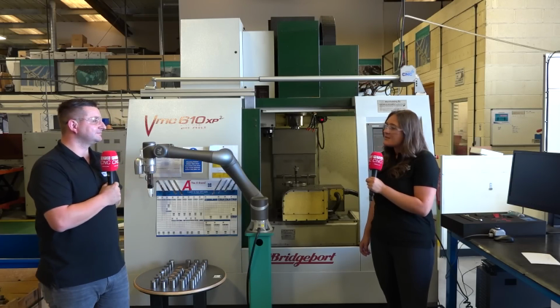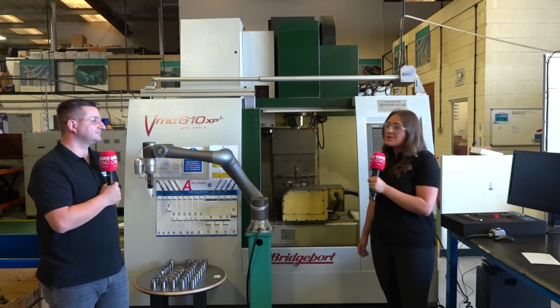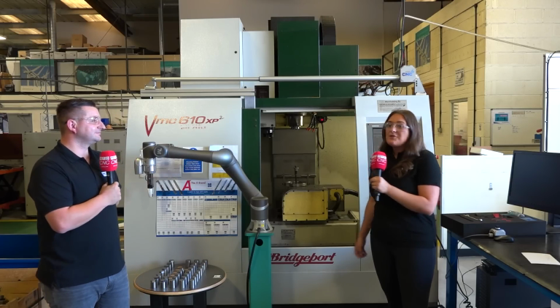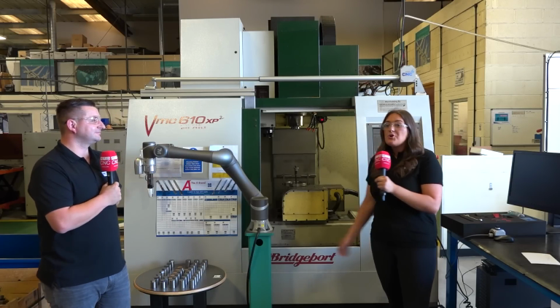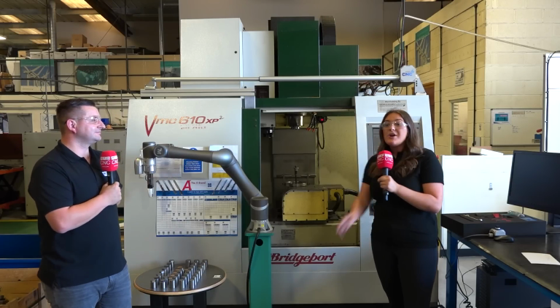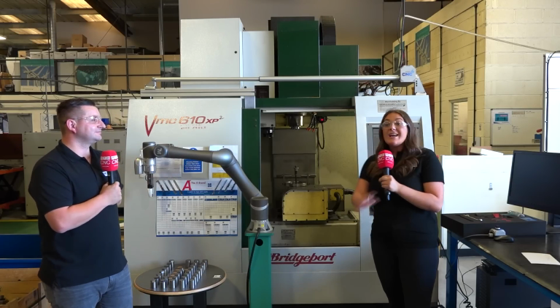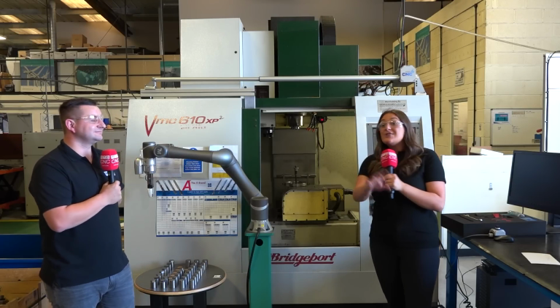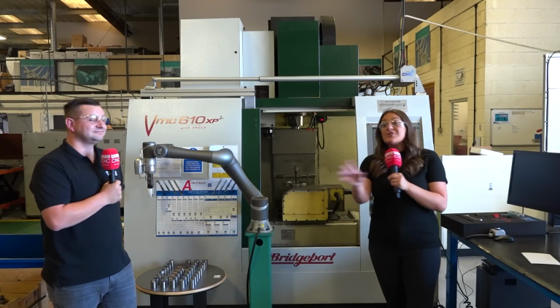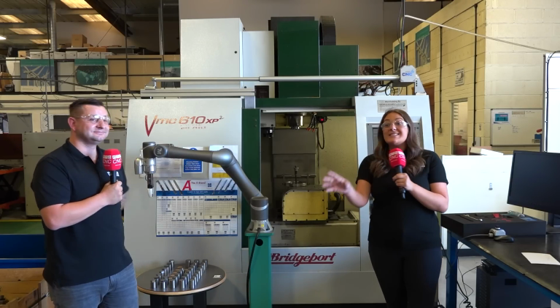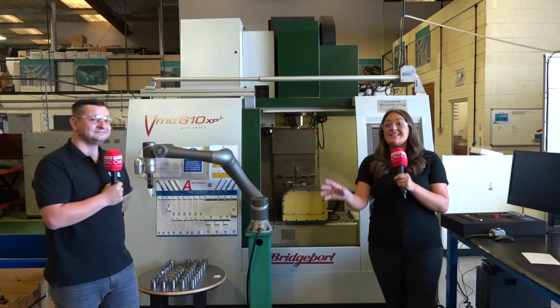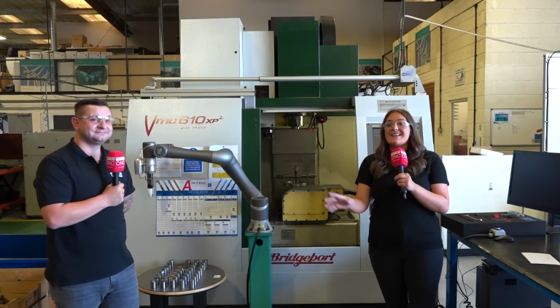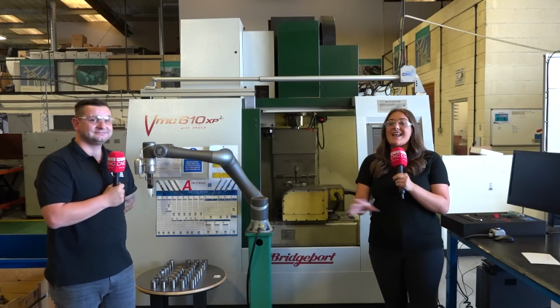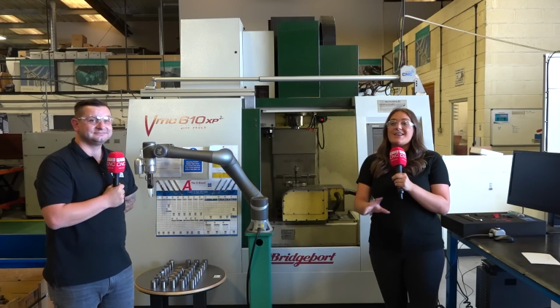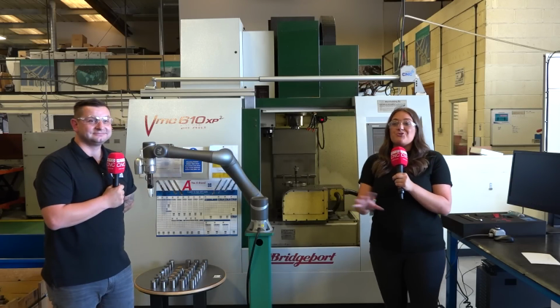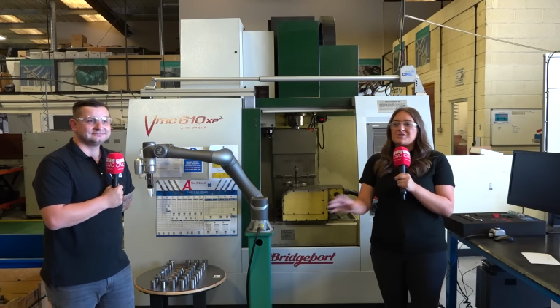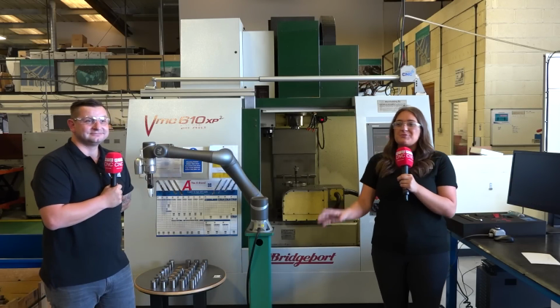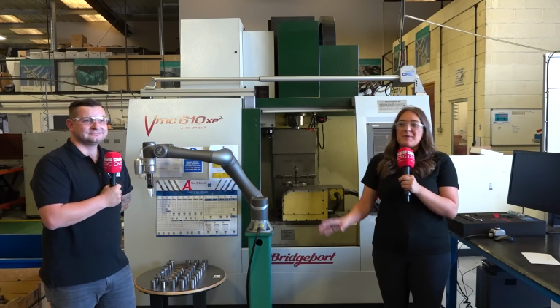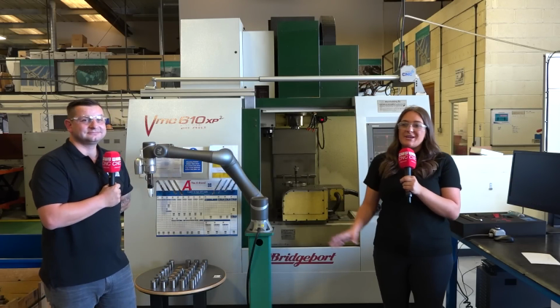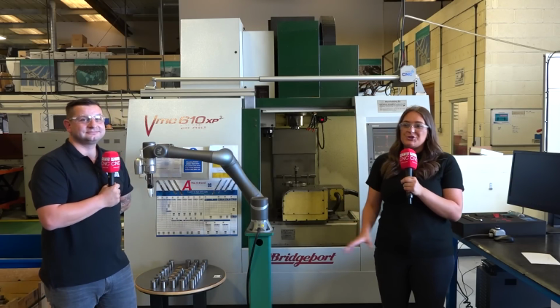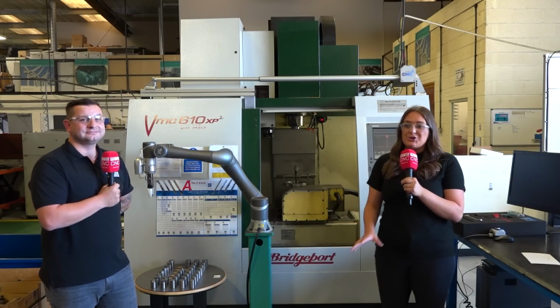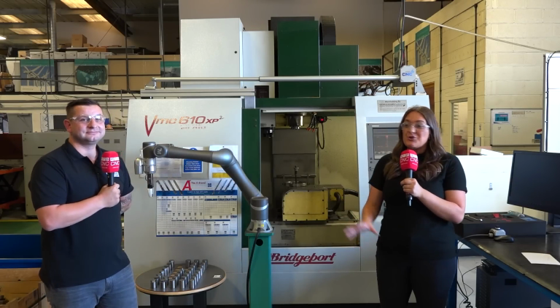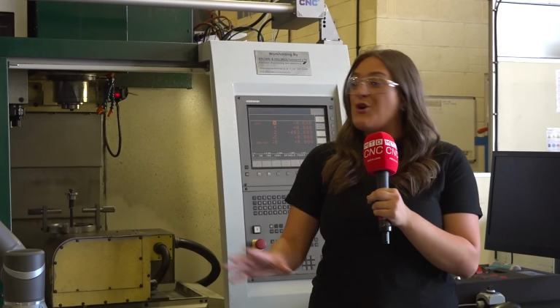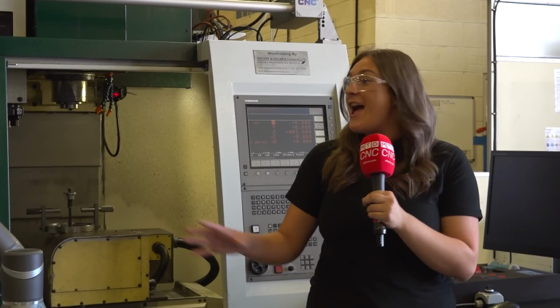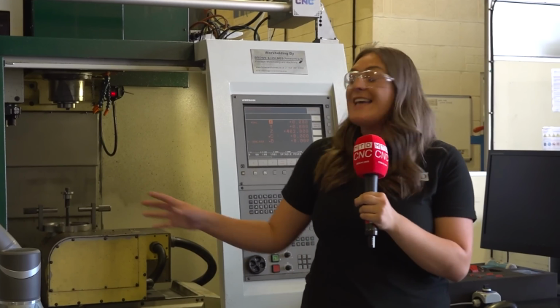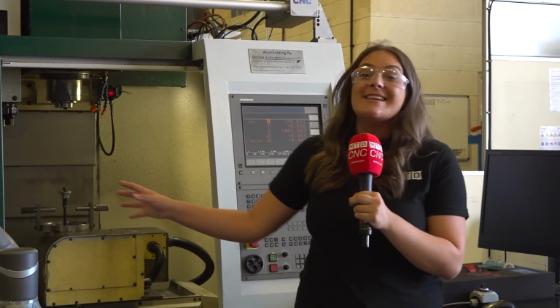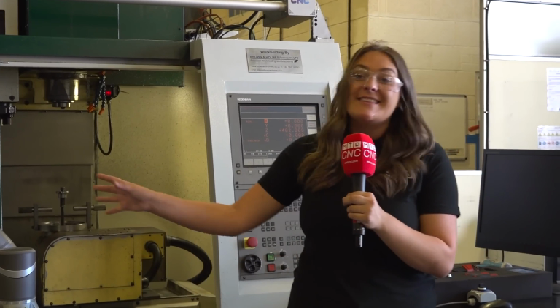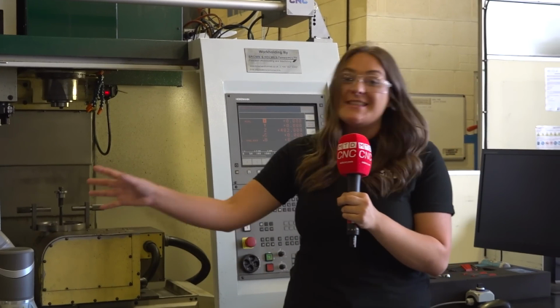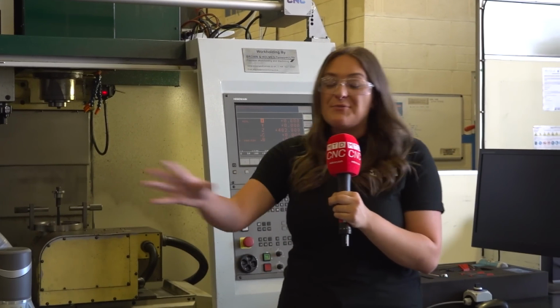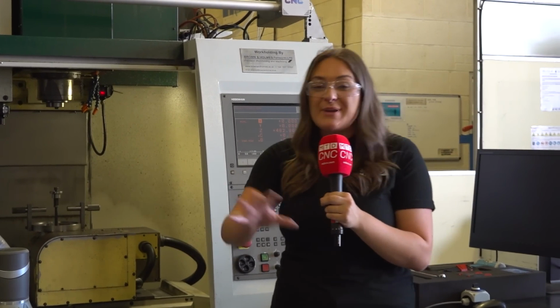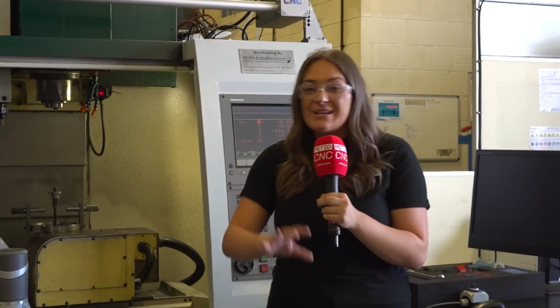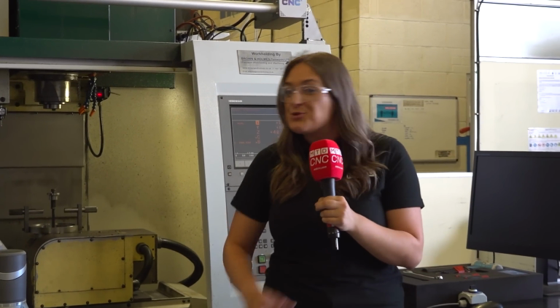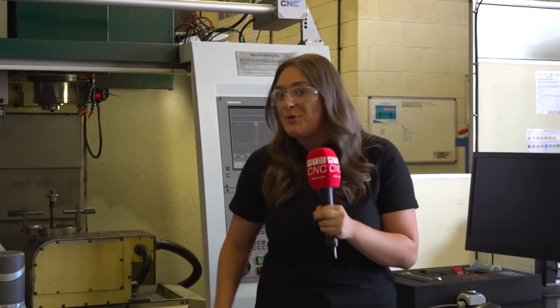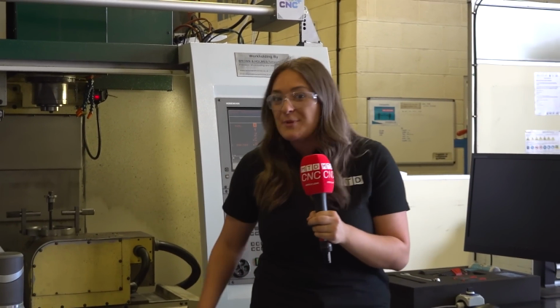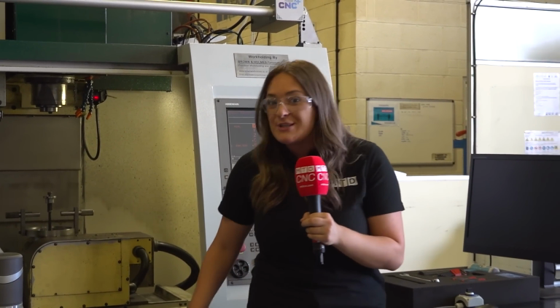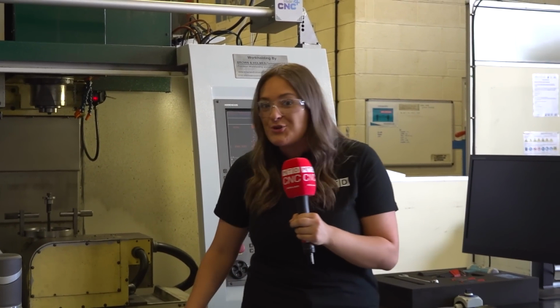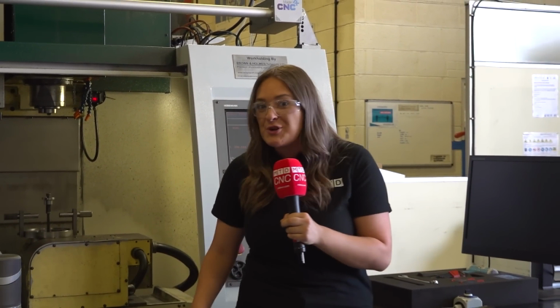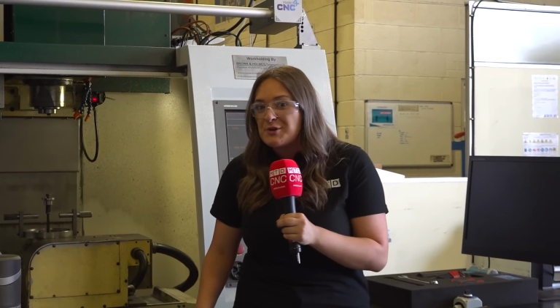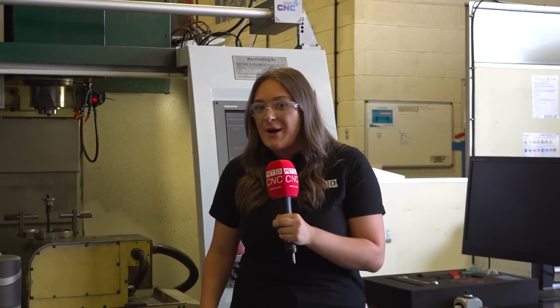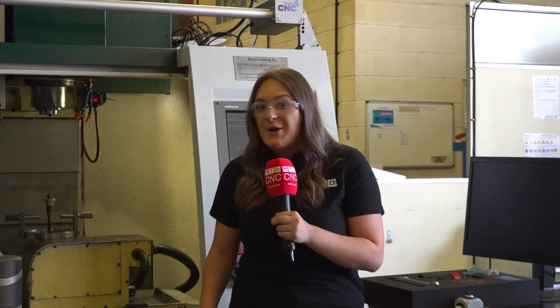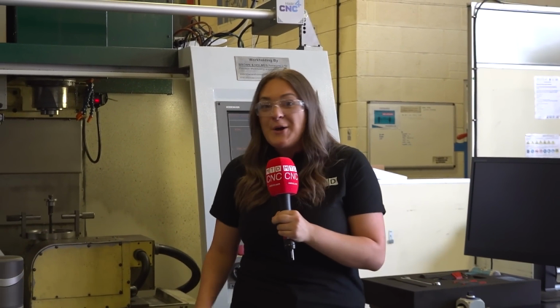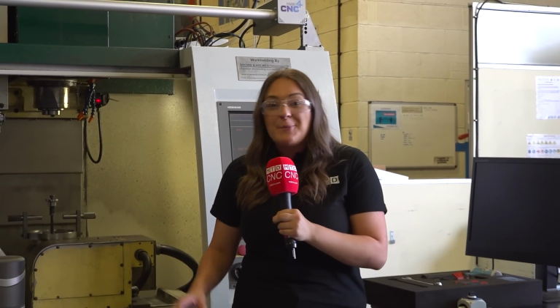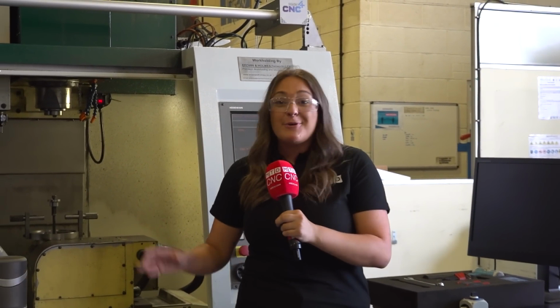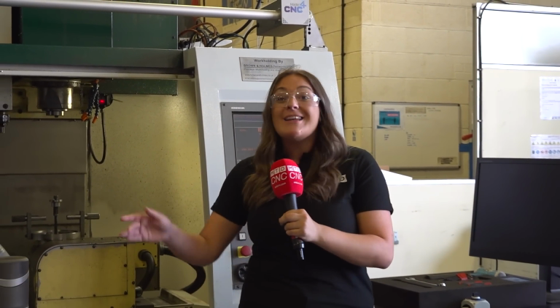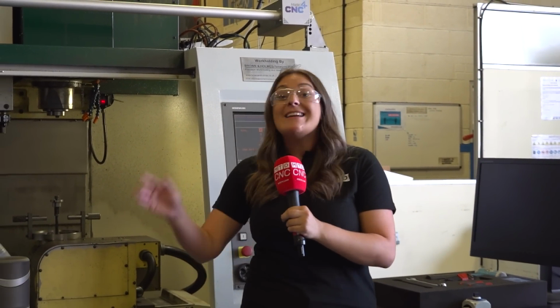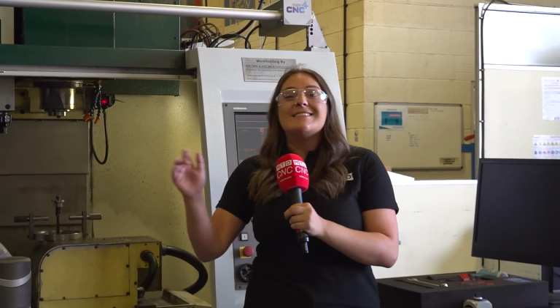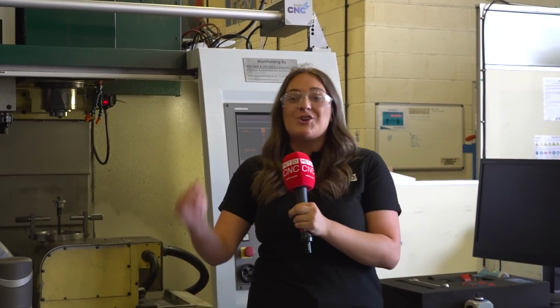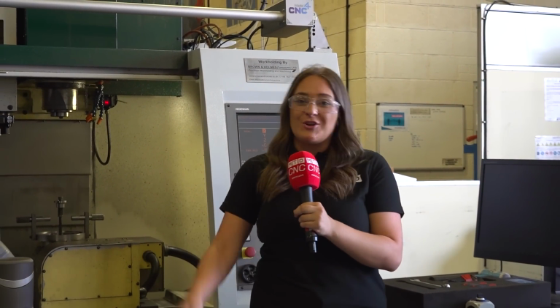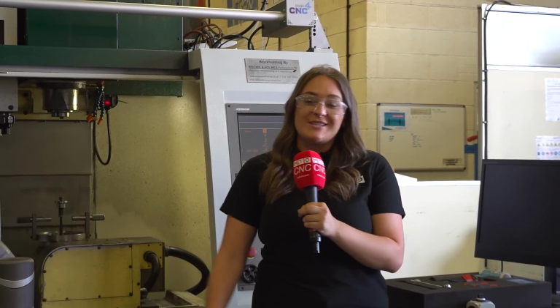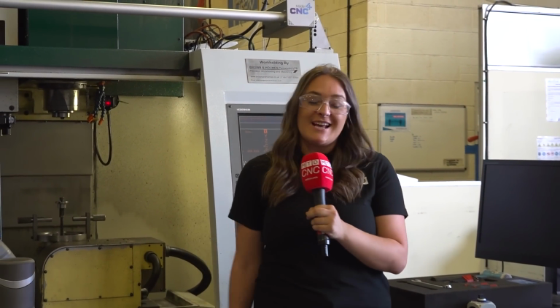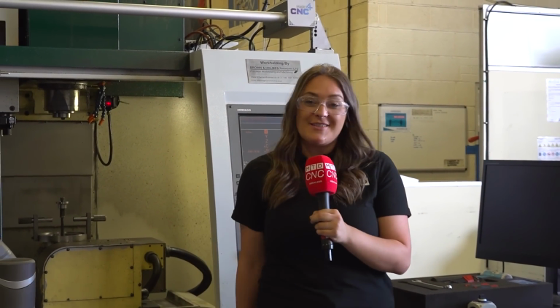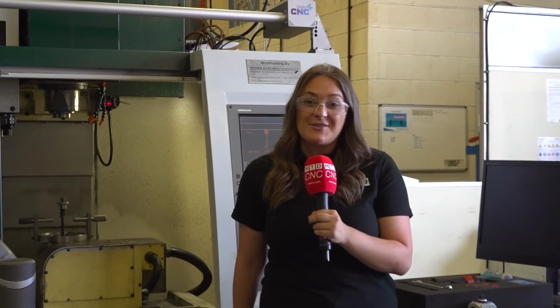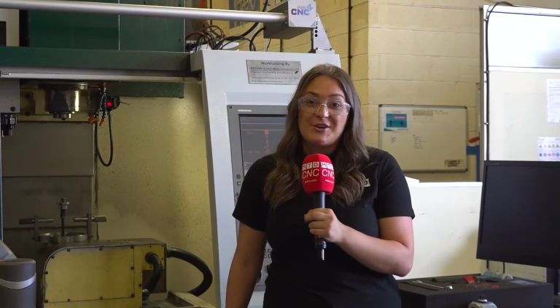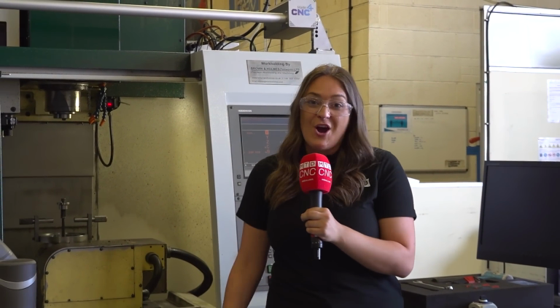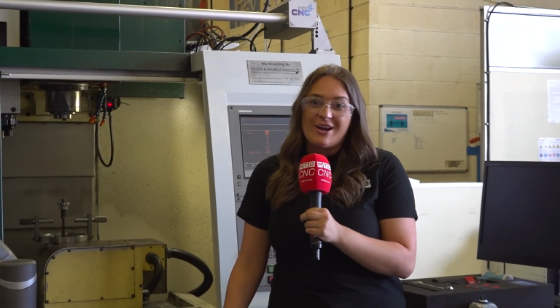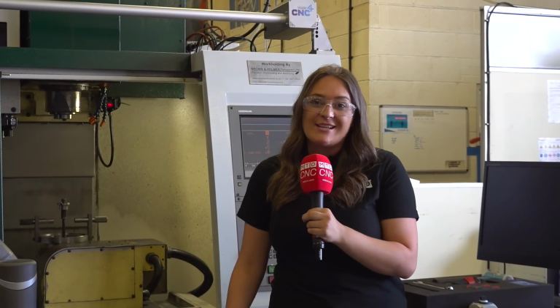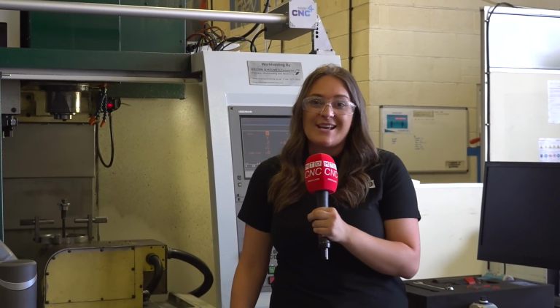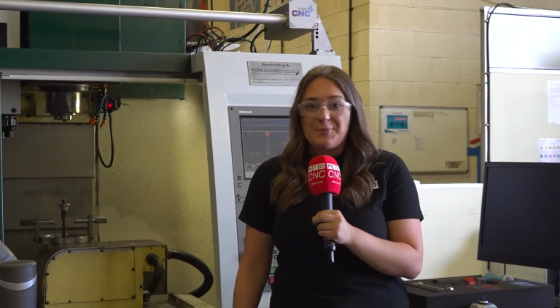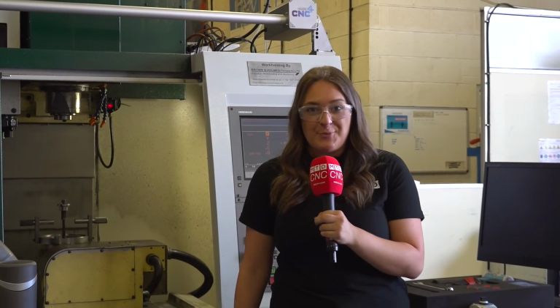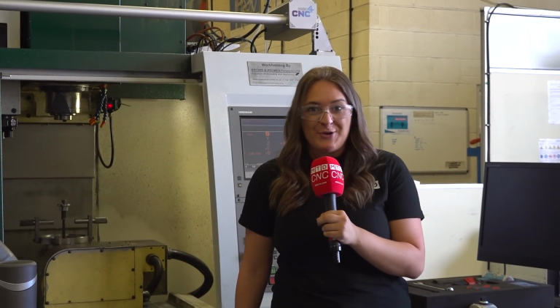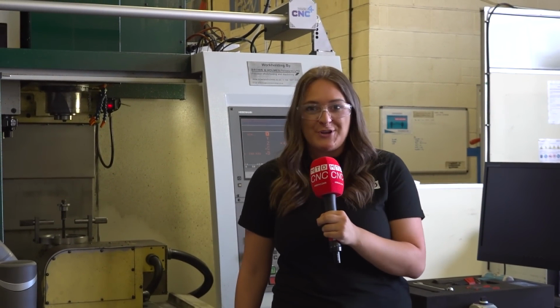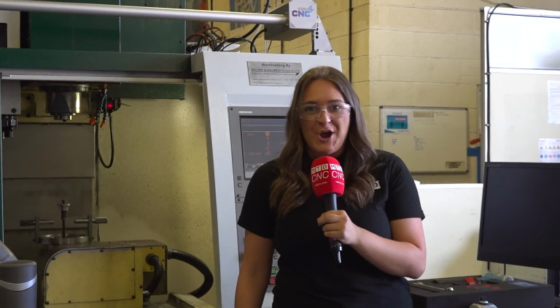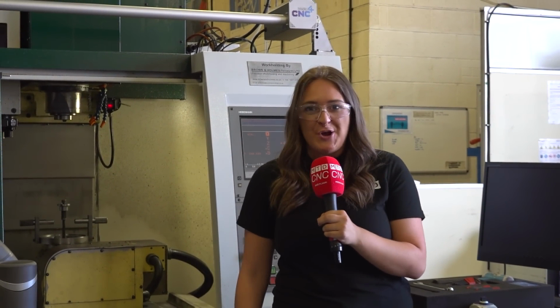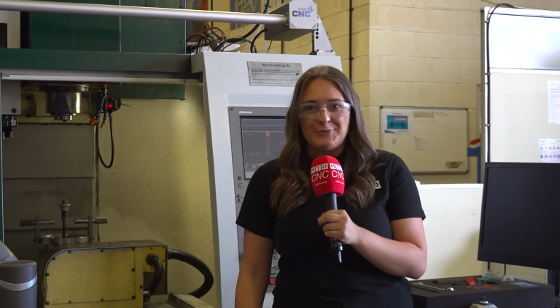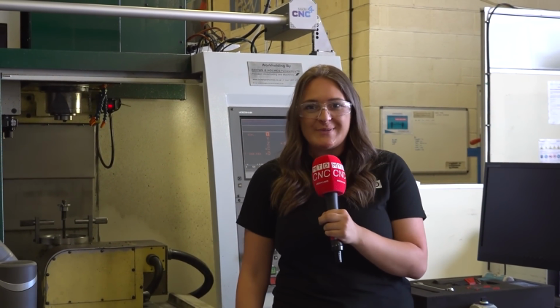If you're interested in any automation or anything that me and Tom have been talking about, please contact the guys at Brown and Holmes.